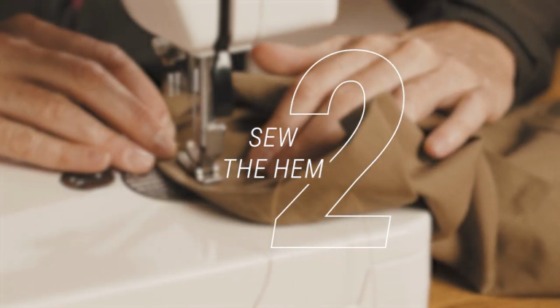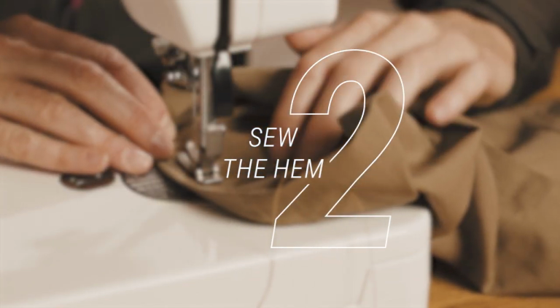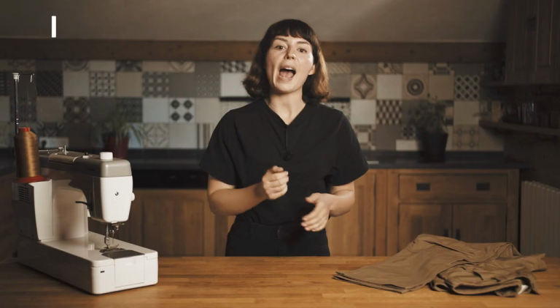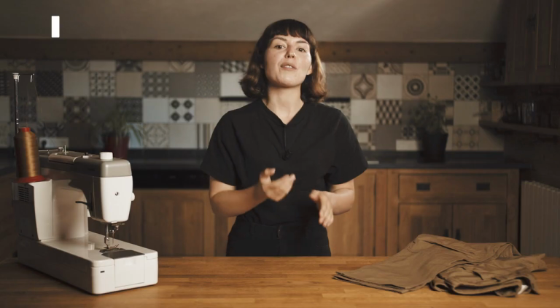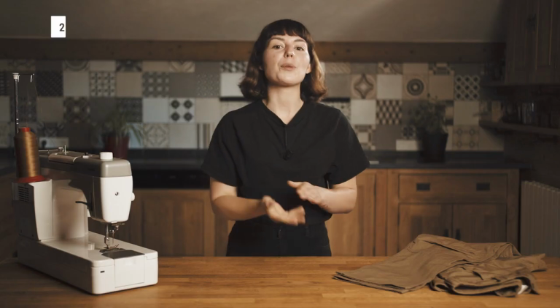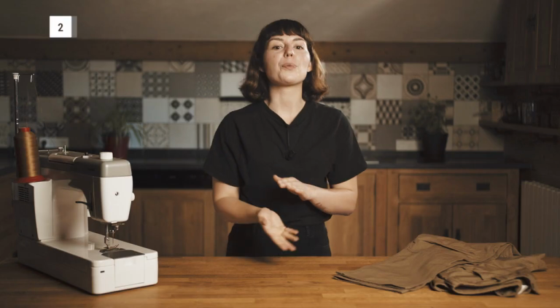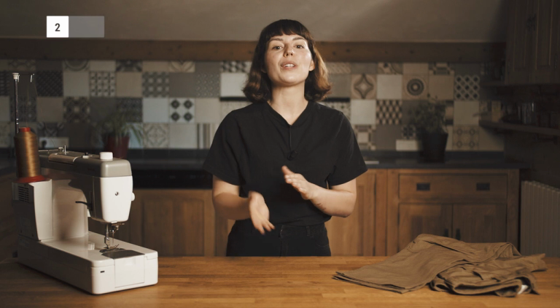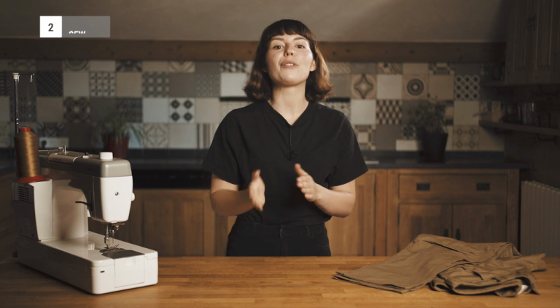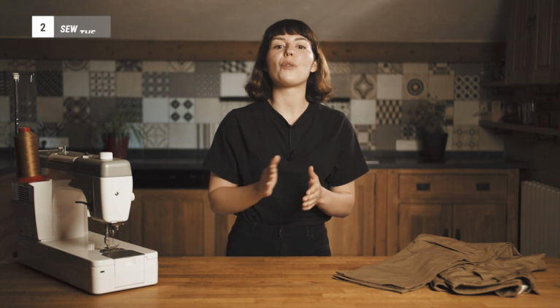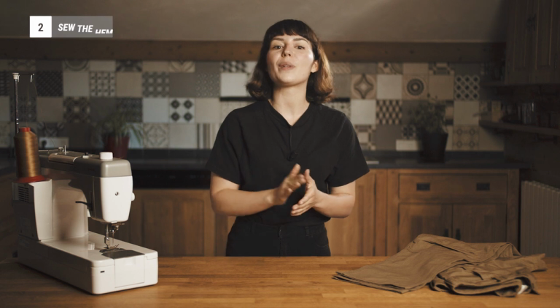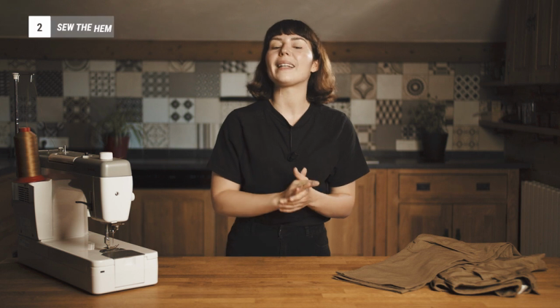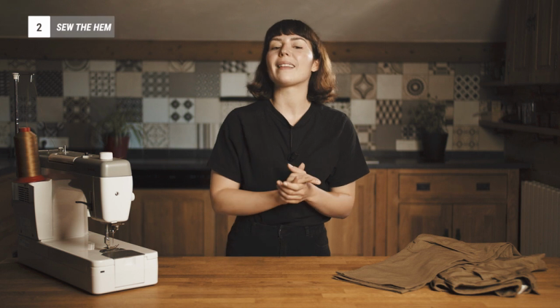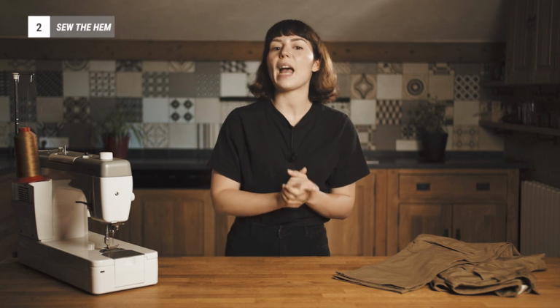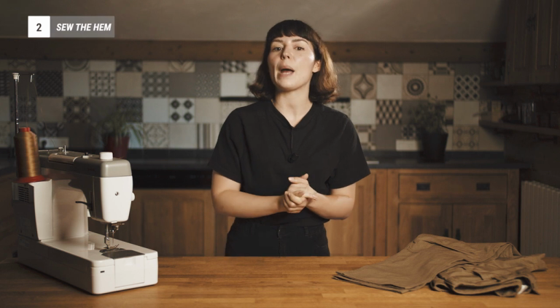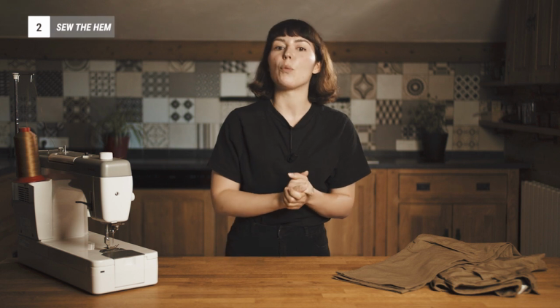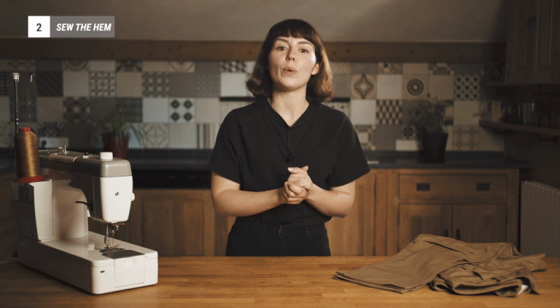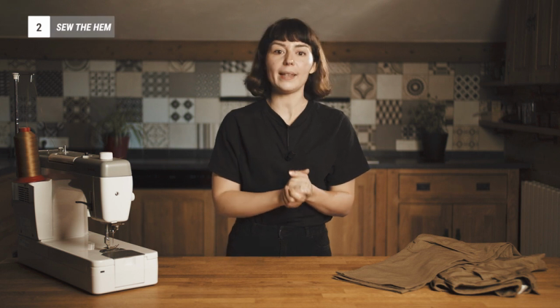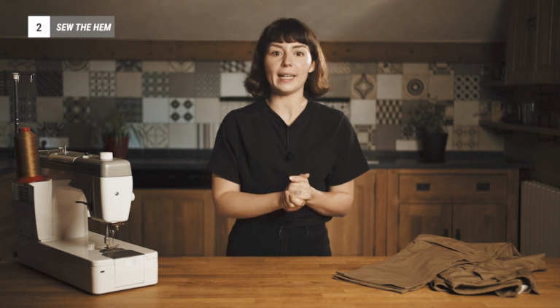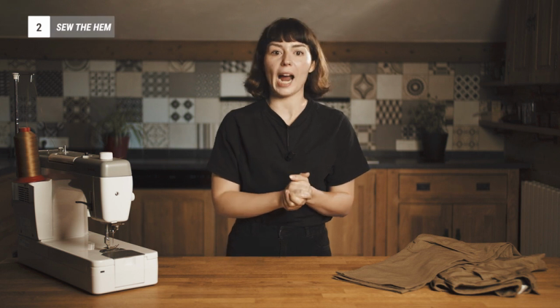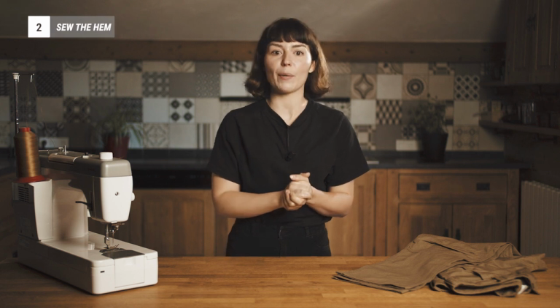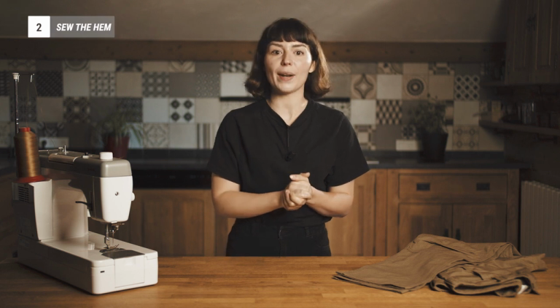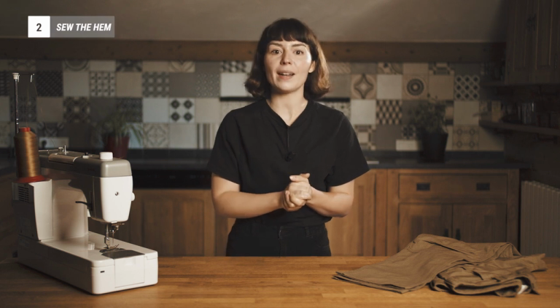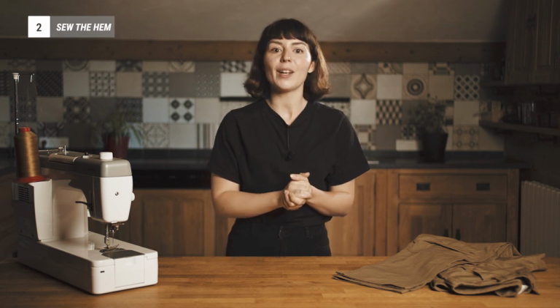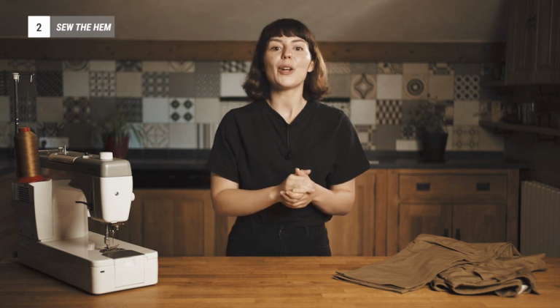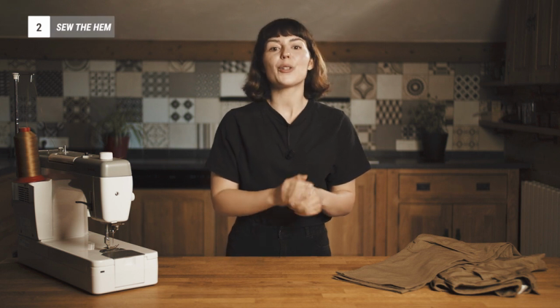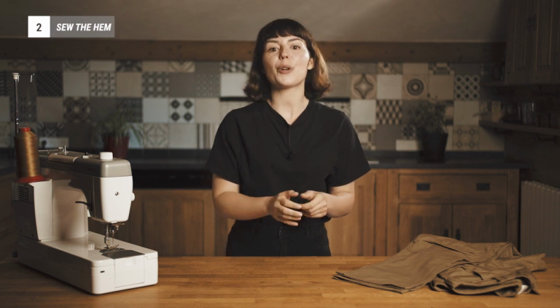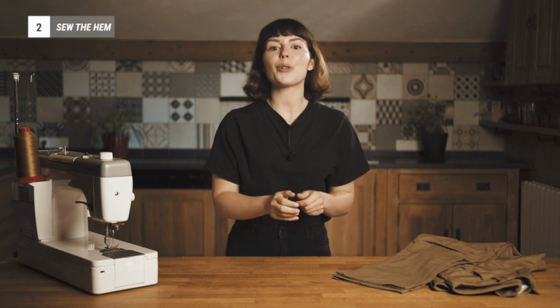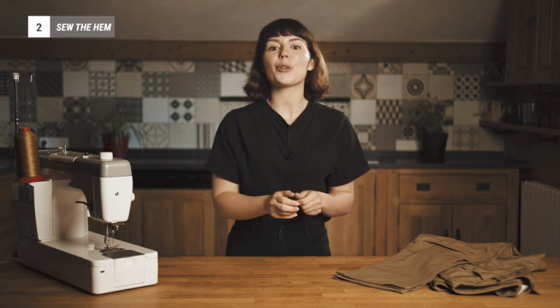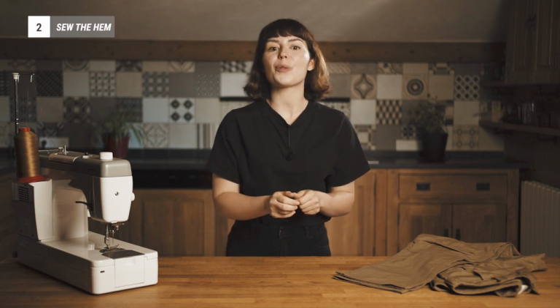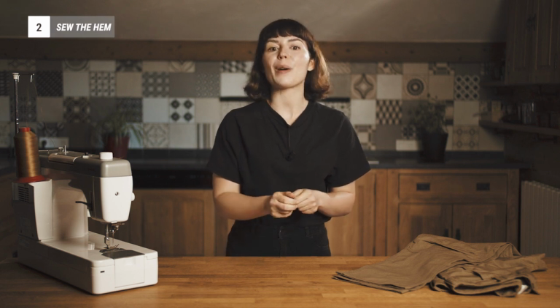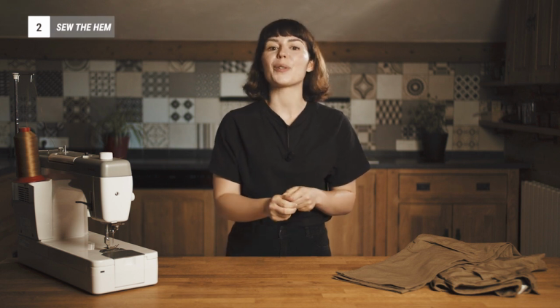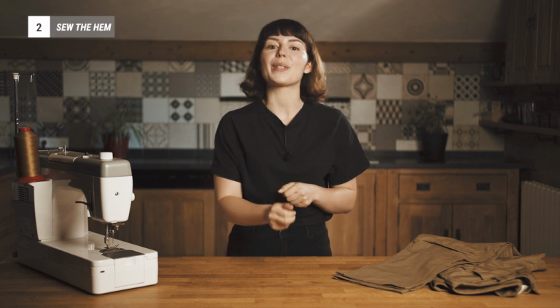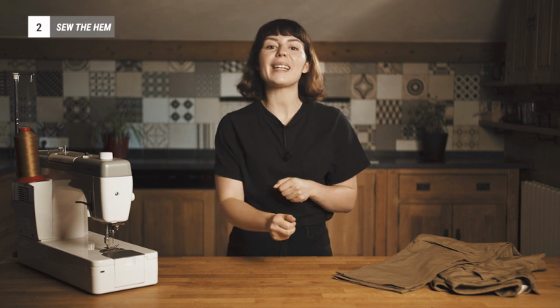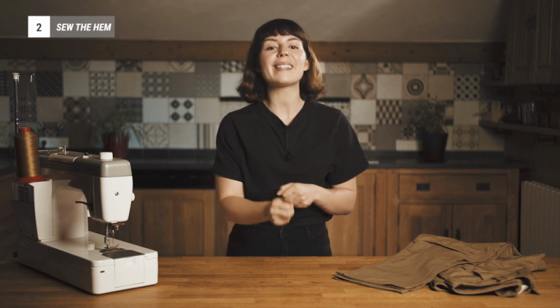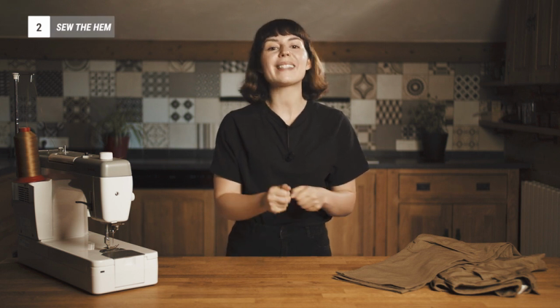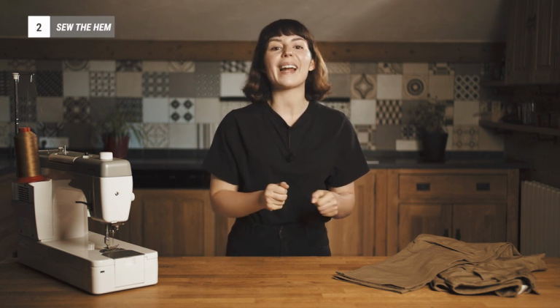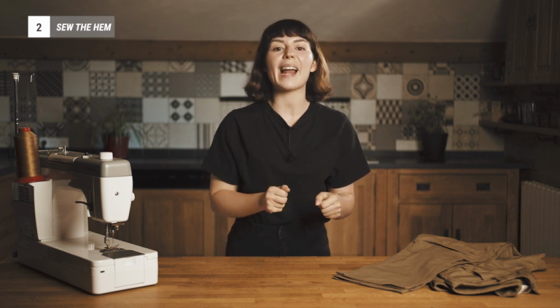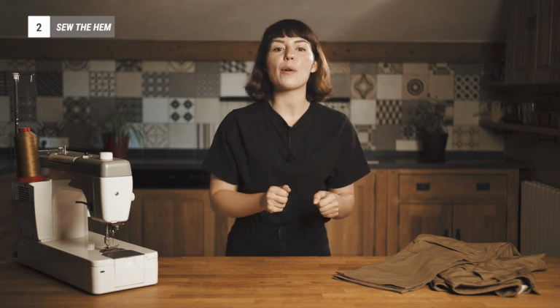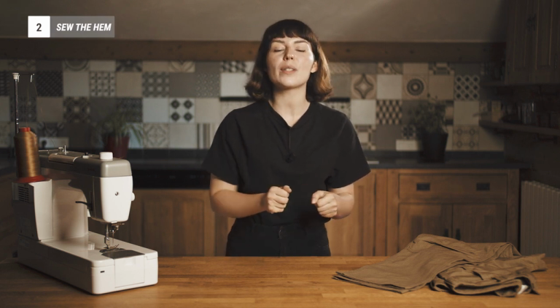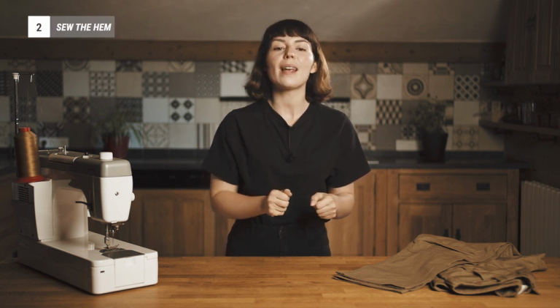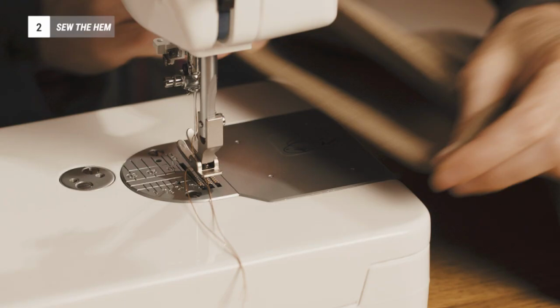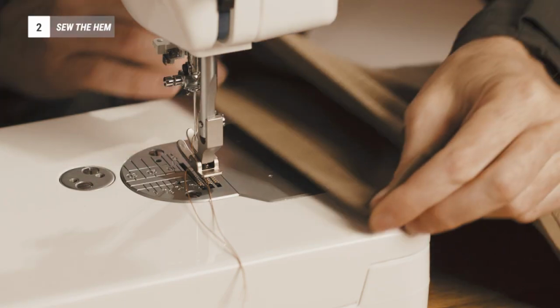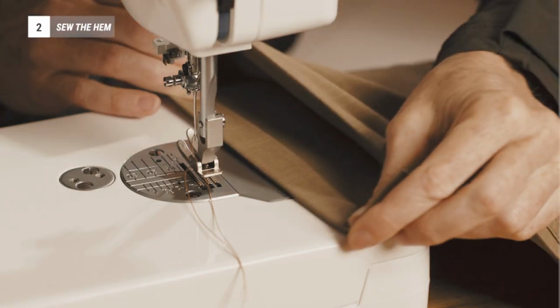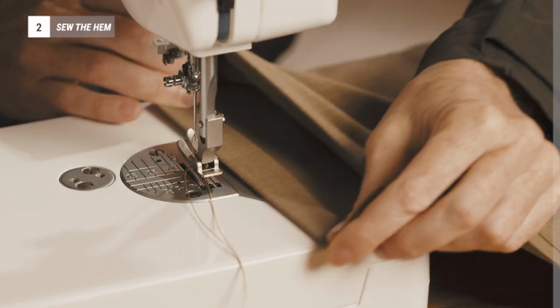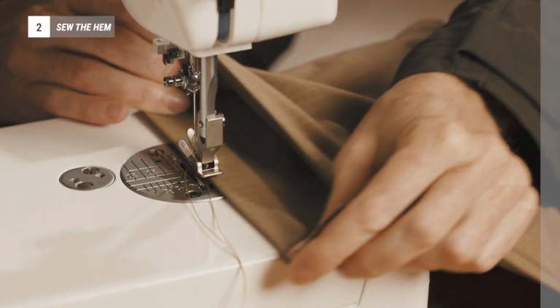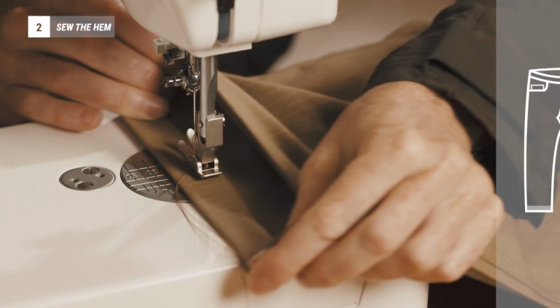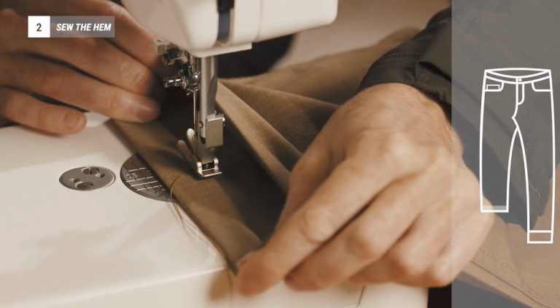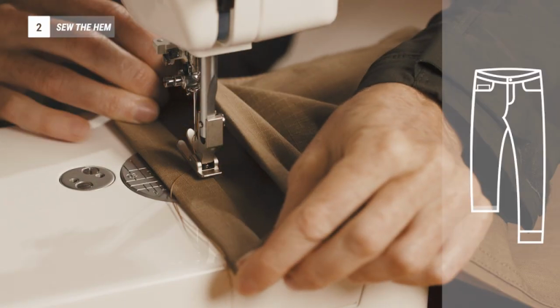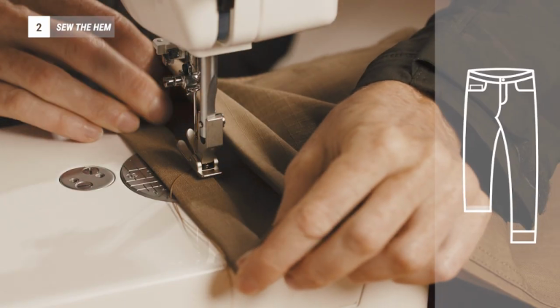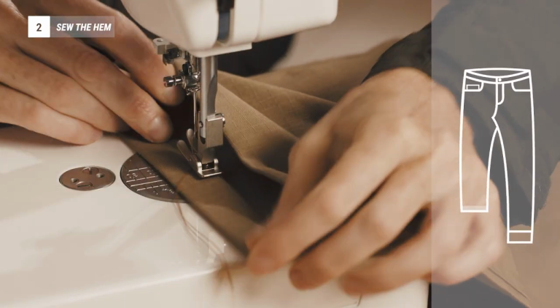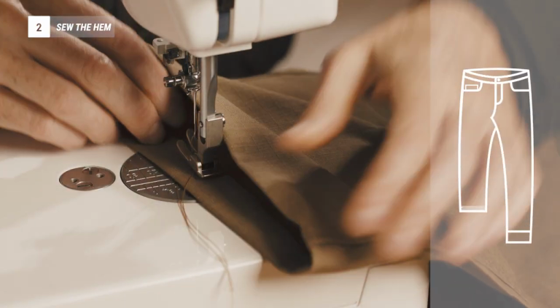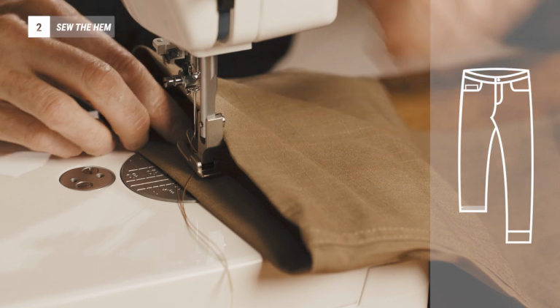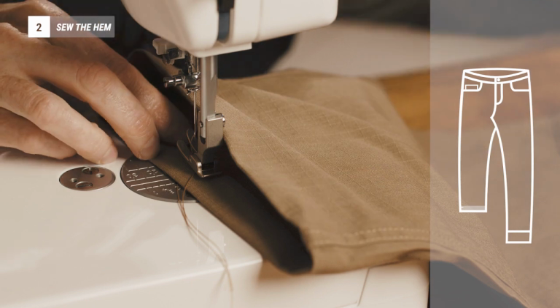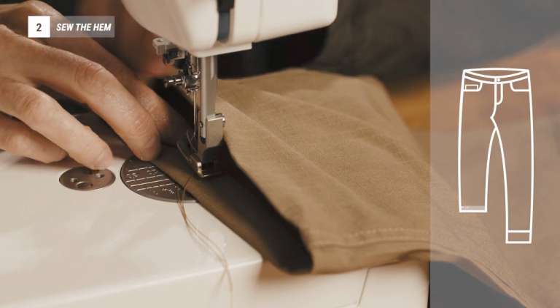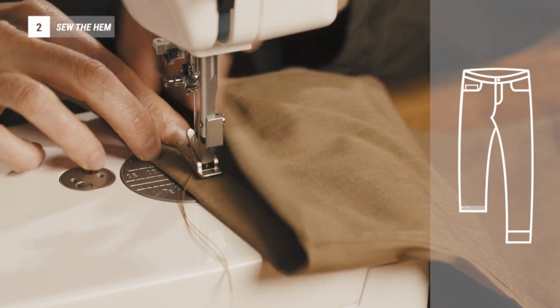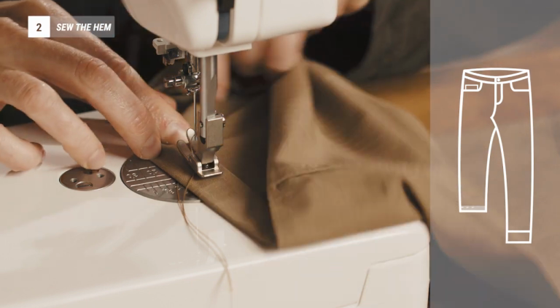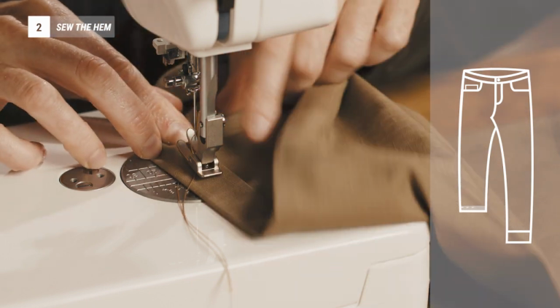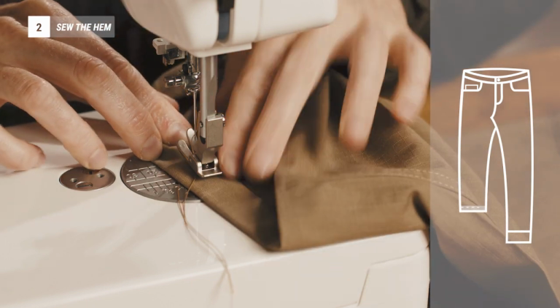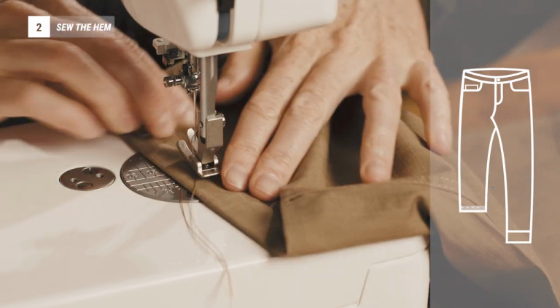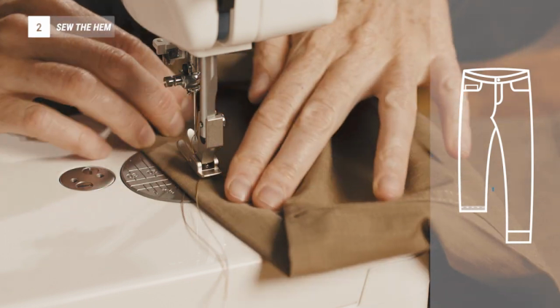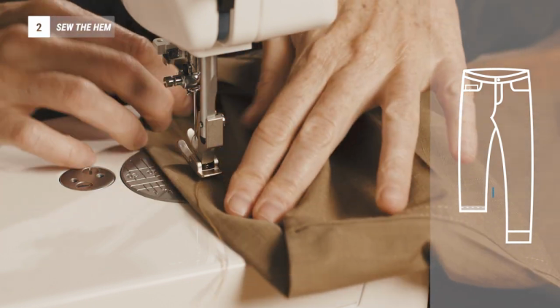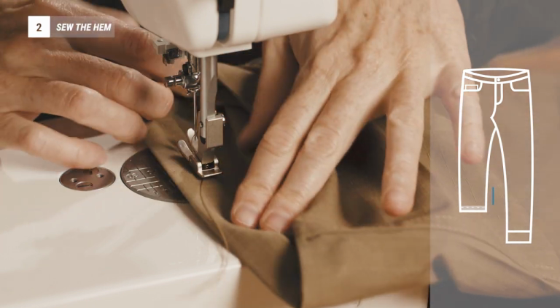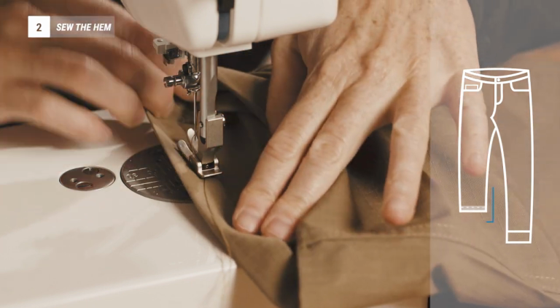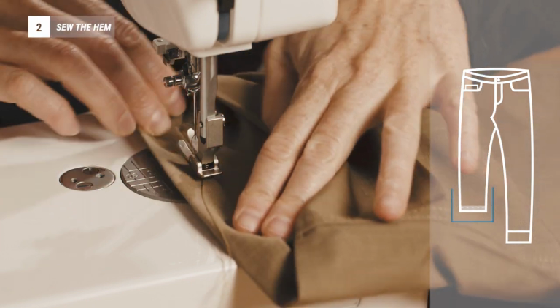After pre-folding the hem with the iron, turn your trousers inside out and start sewing two millimeters from the edge.